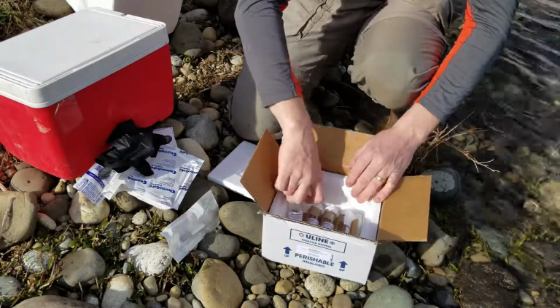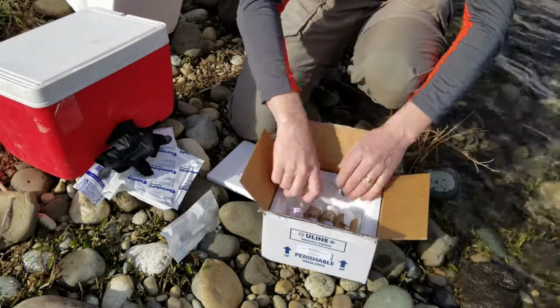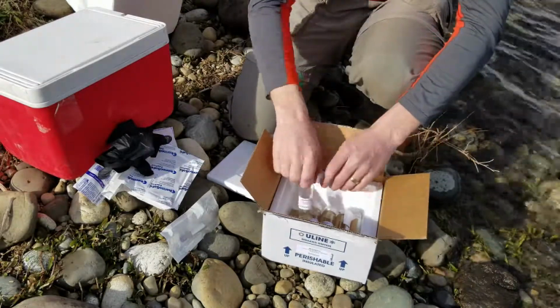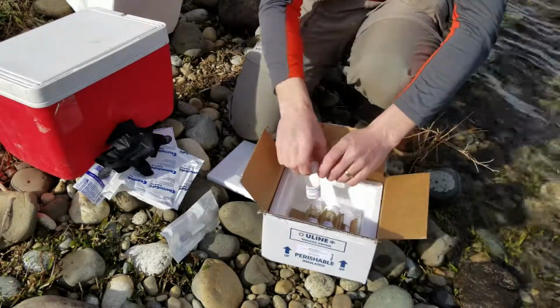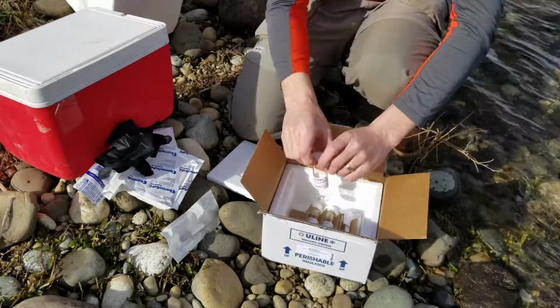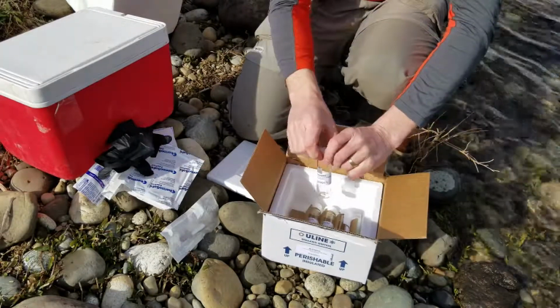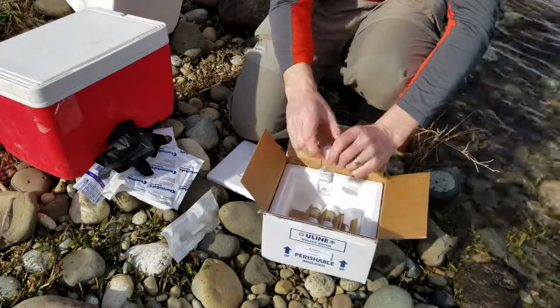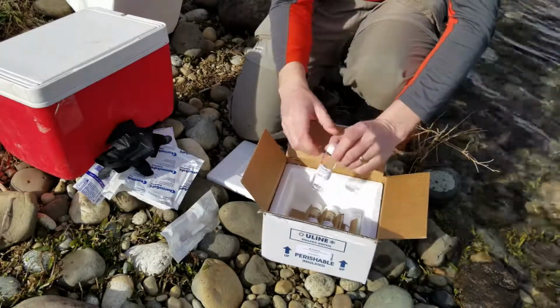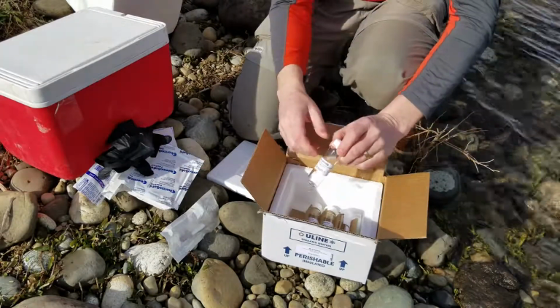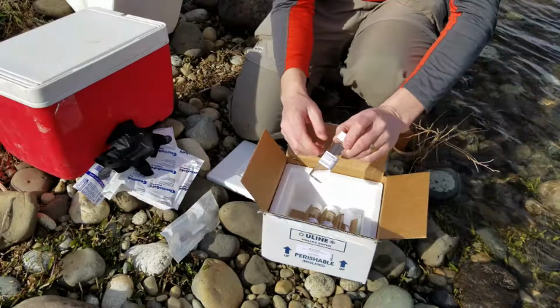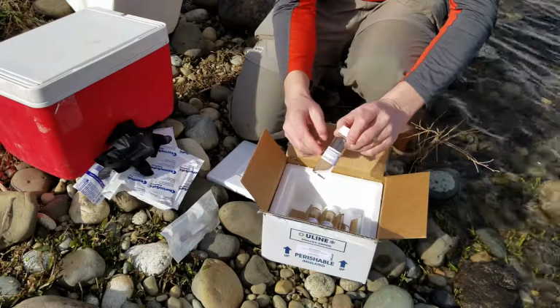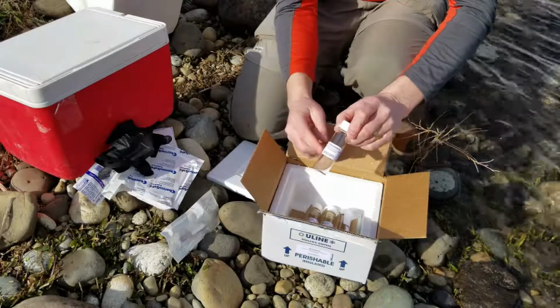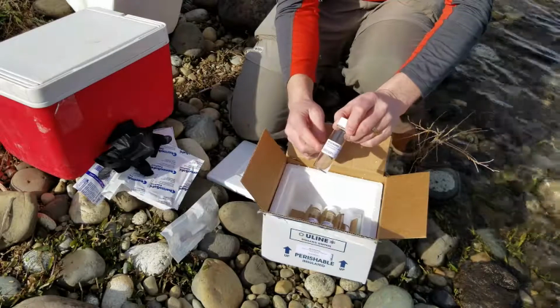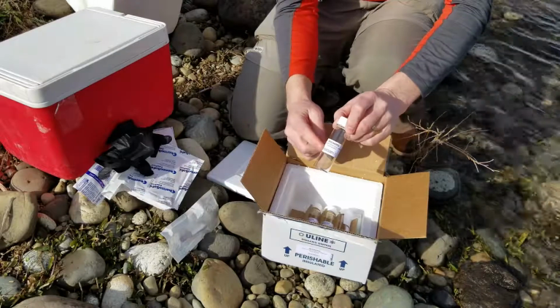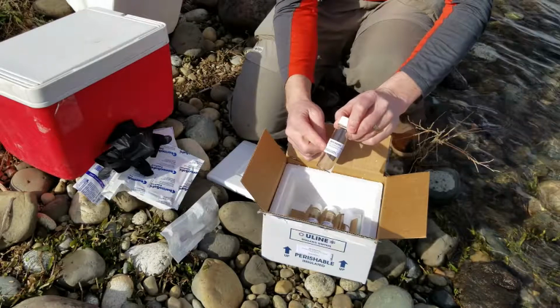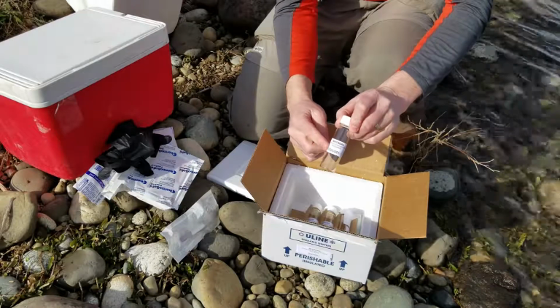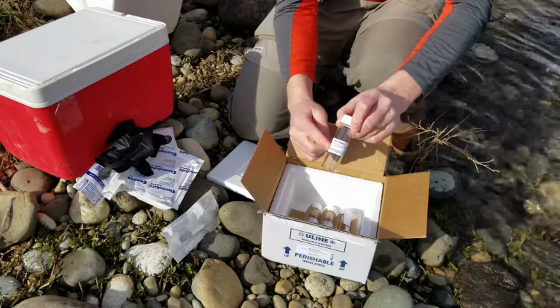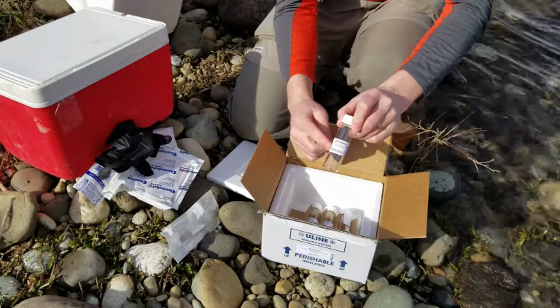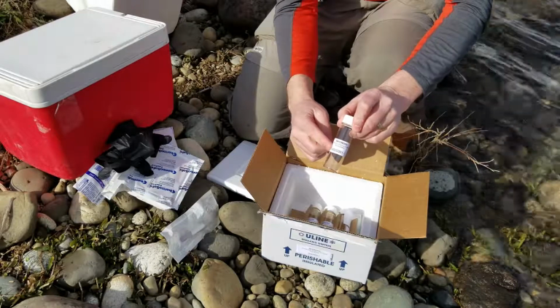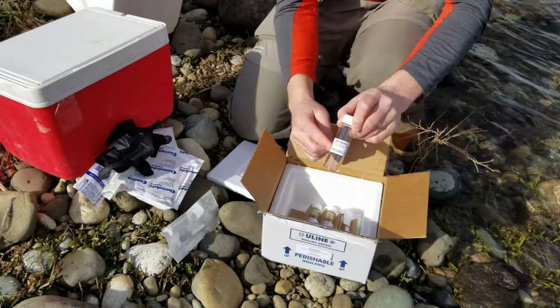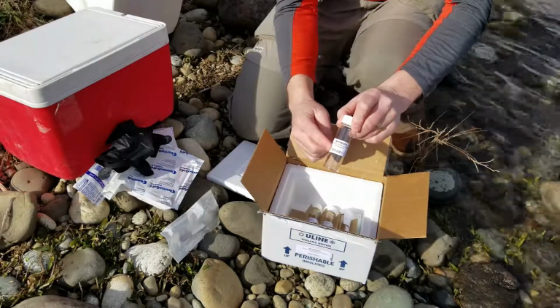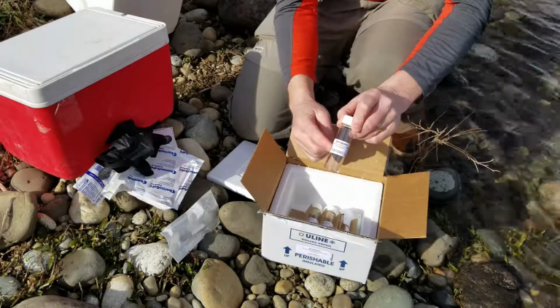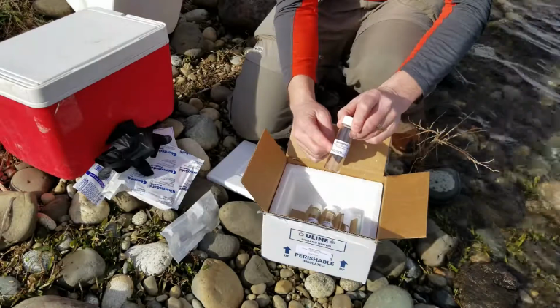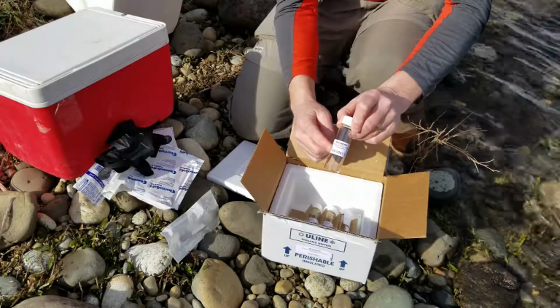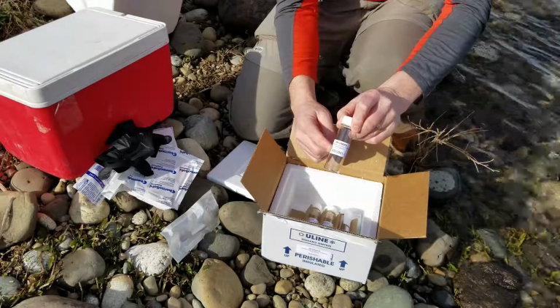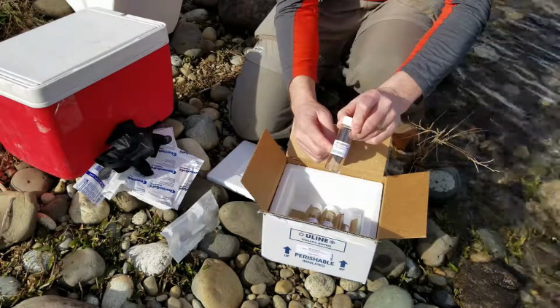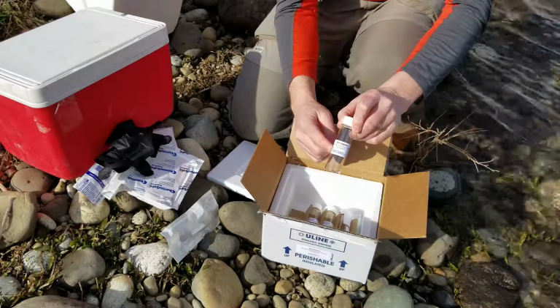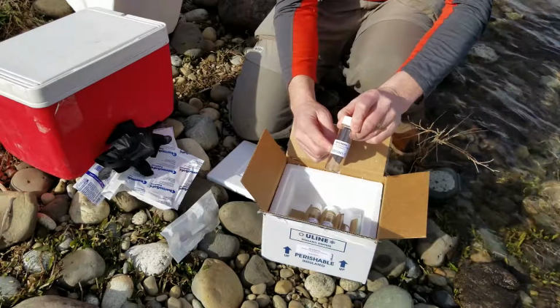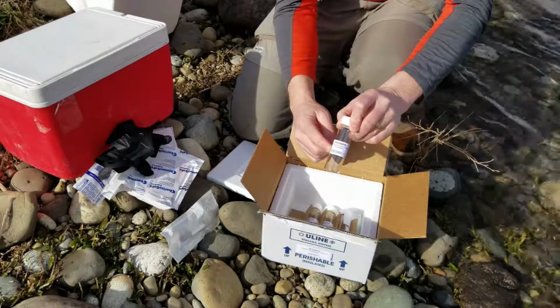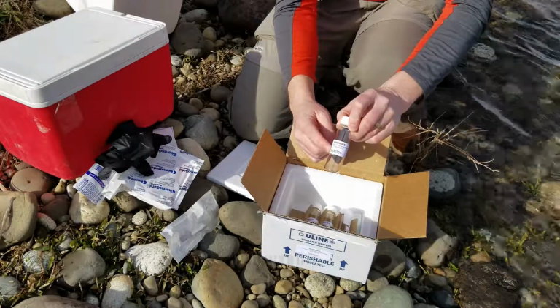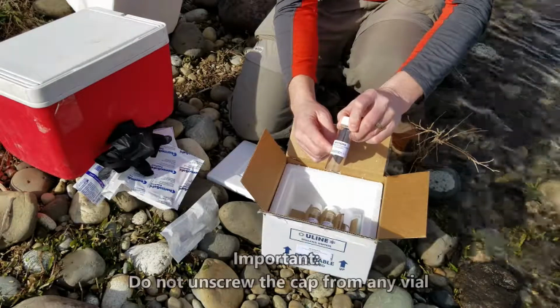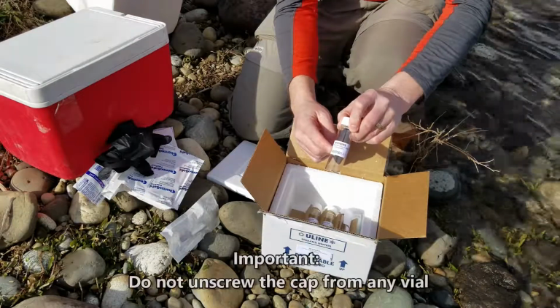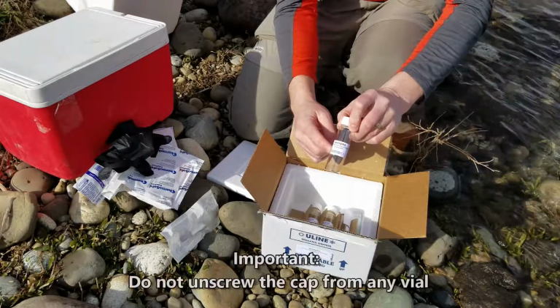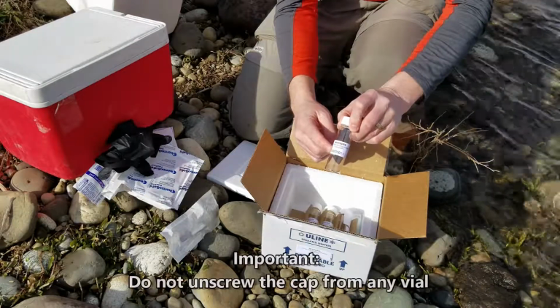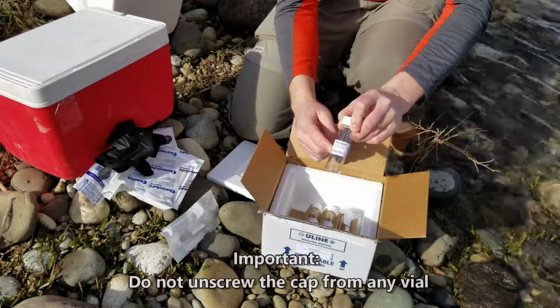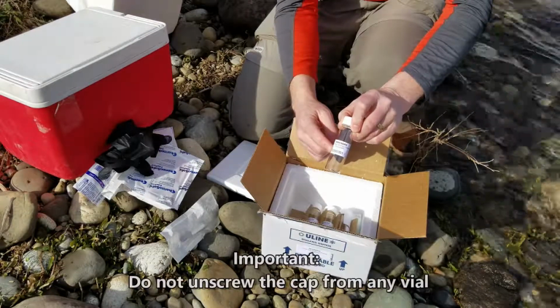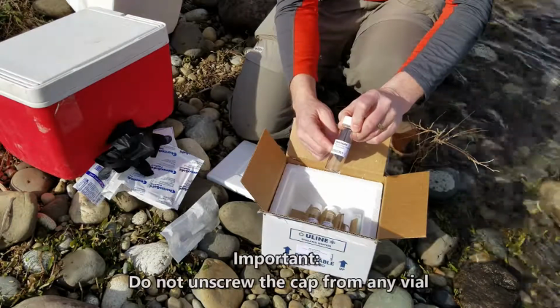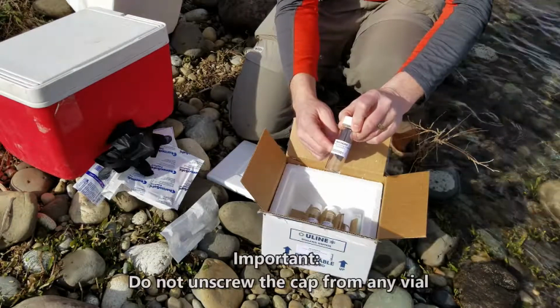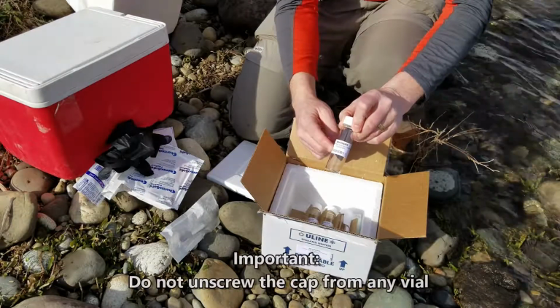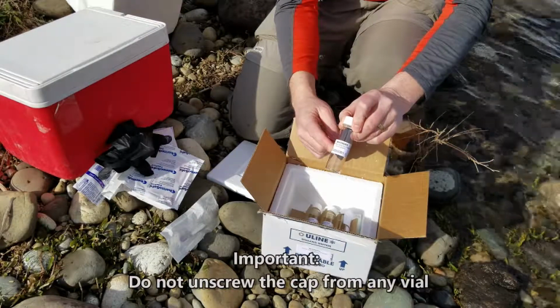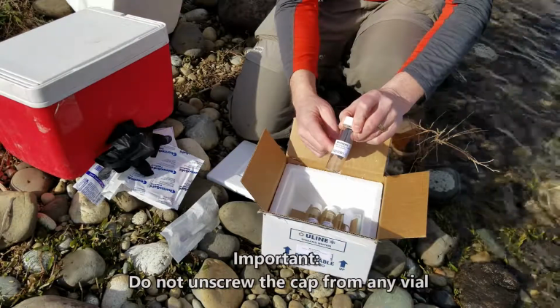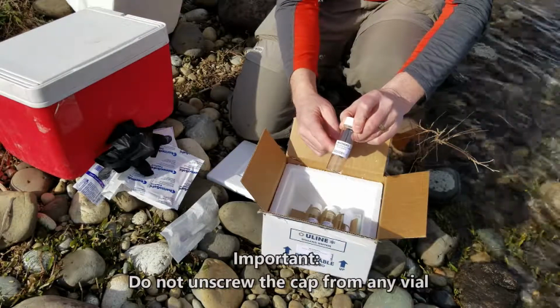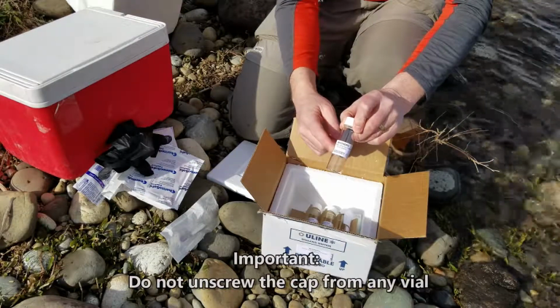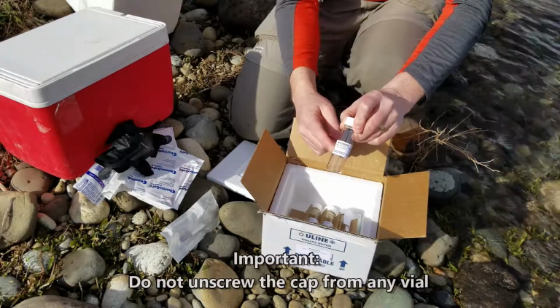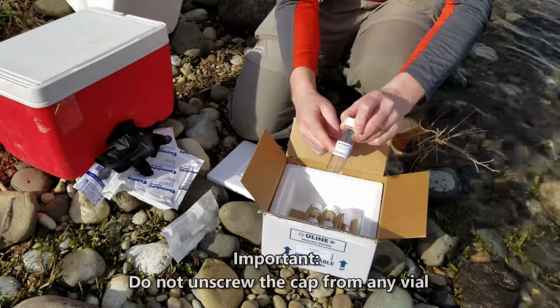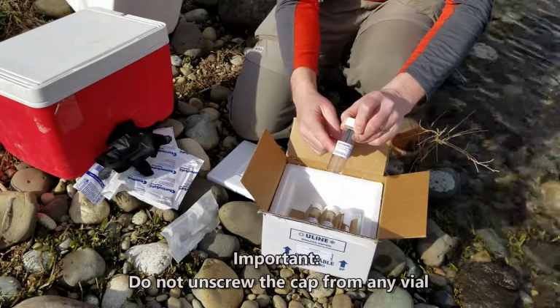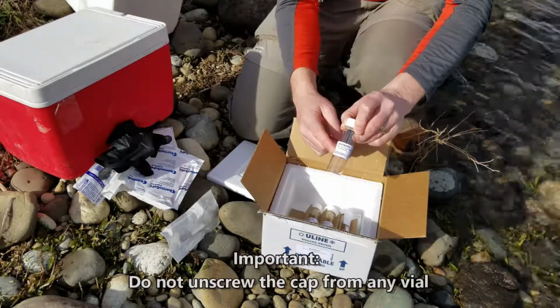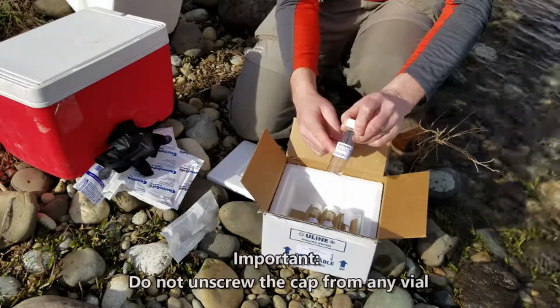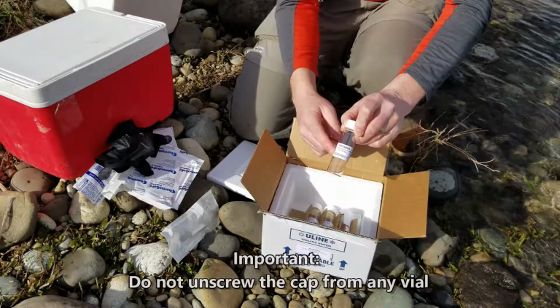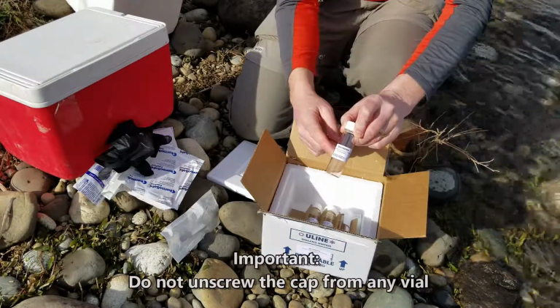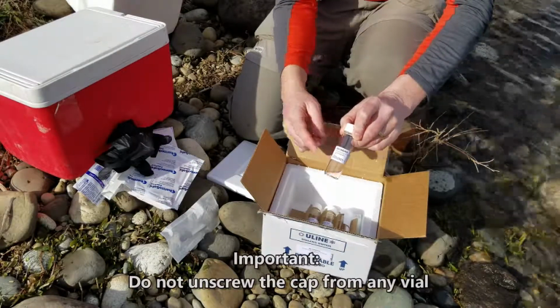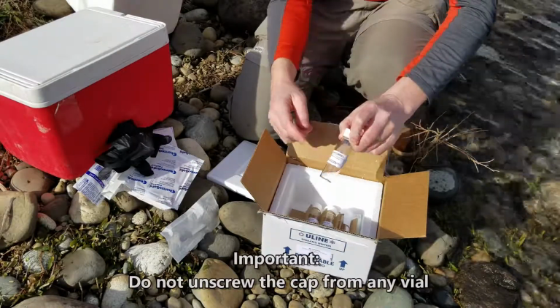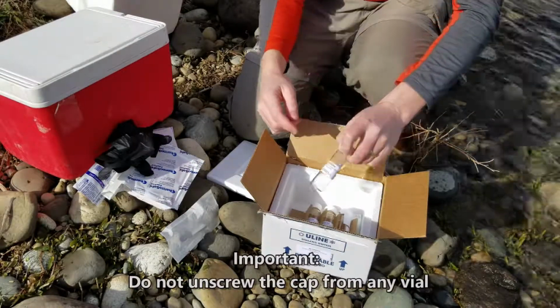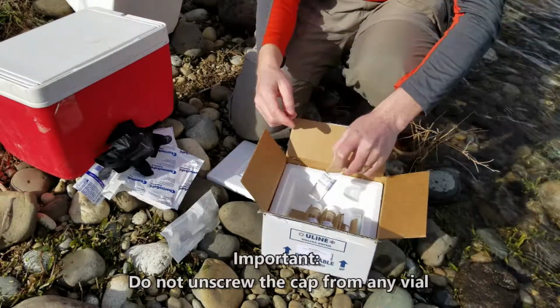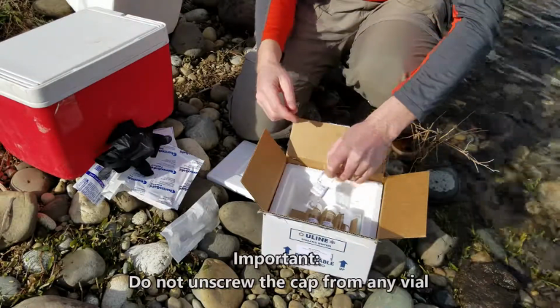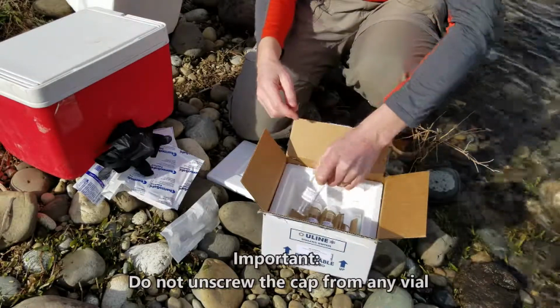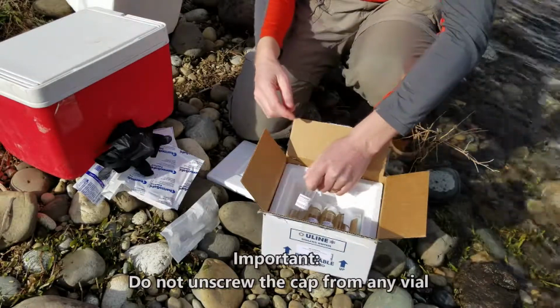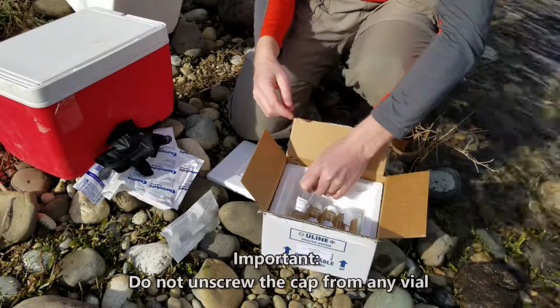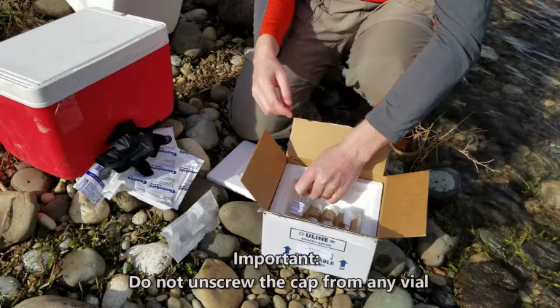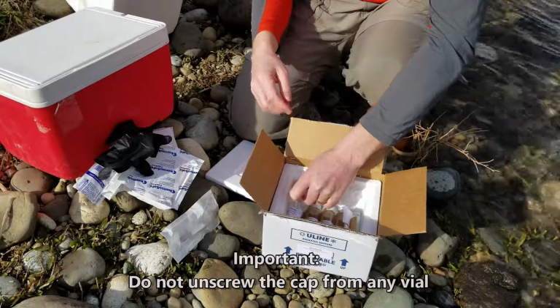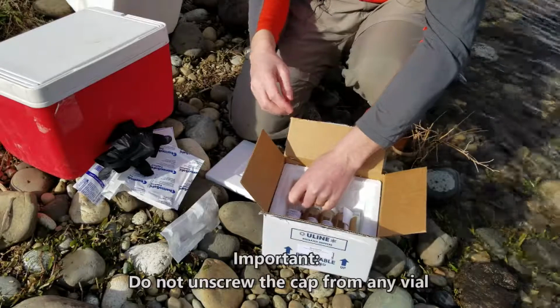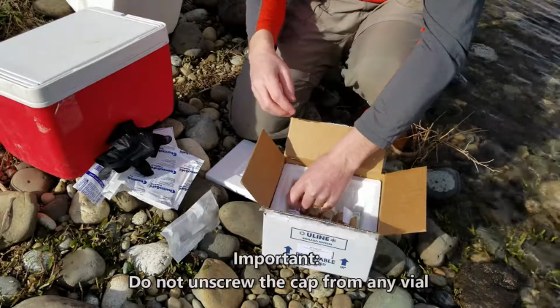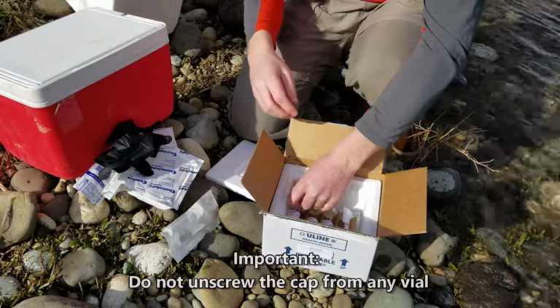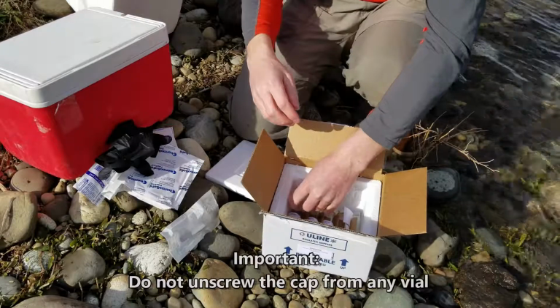There are four vials in the box. Each sample vial has a label with a unique number to keep track of which samples were taken where.